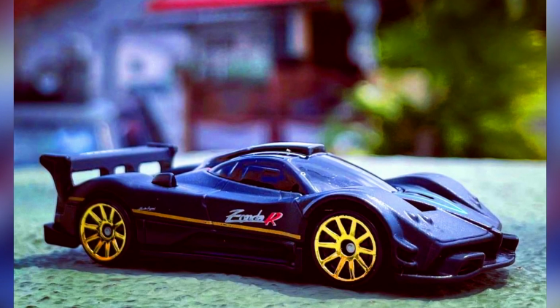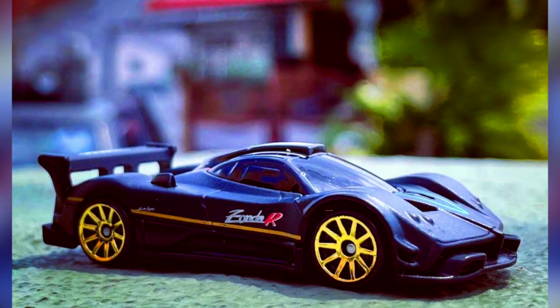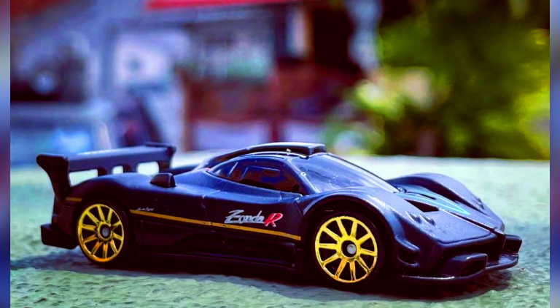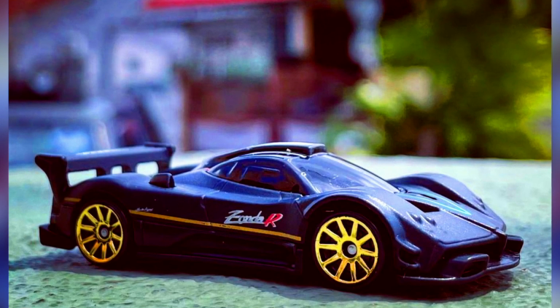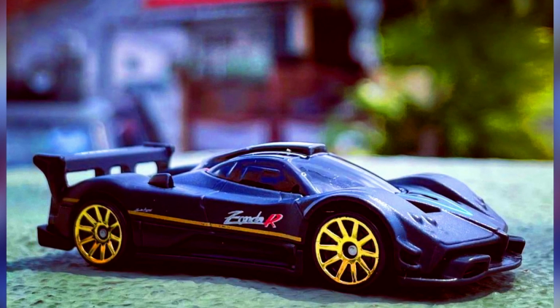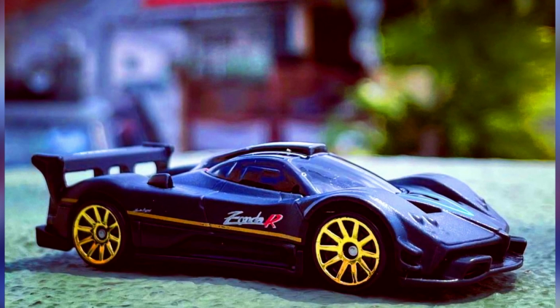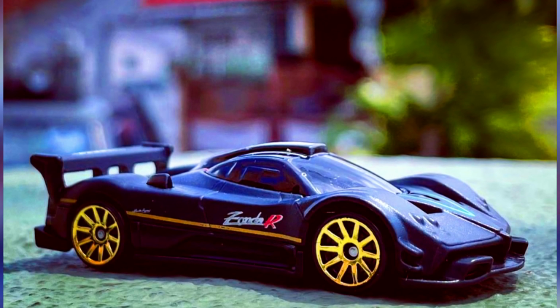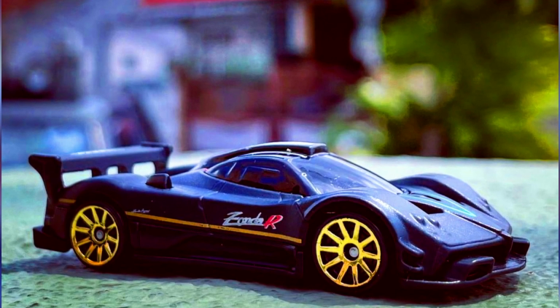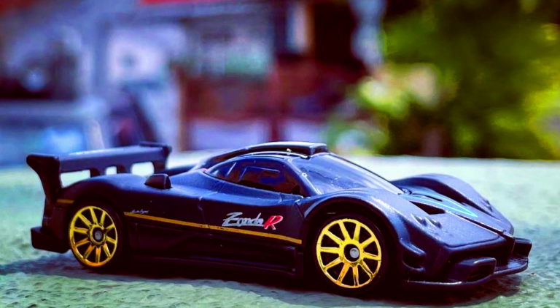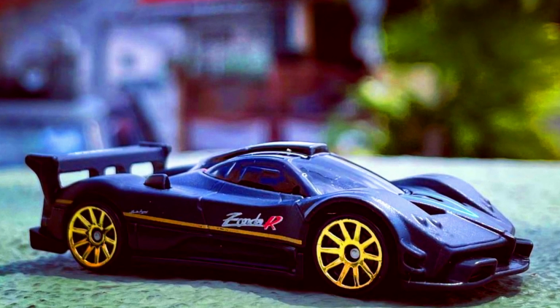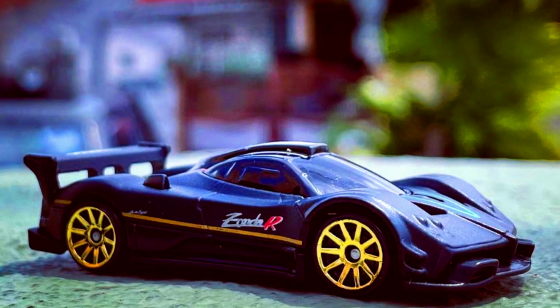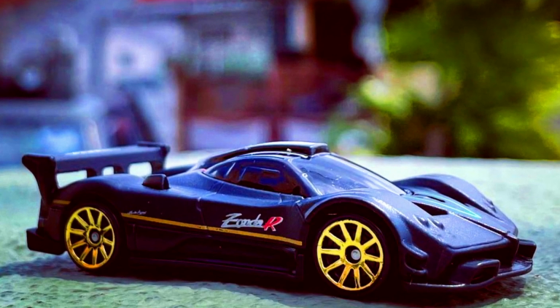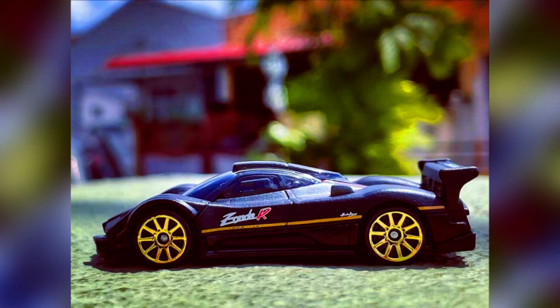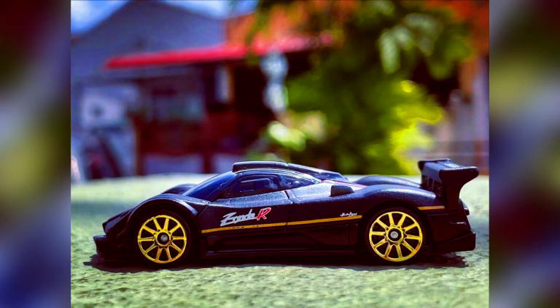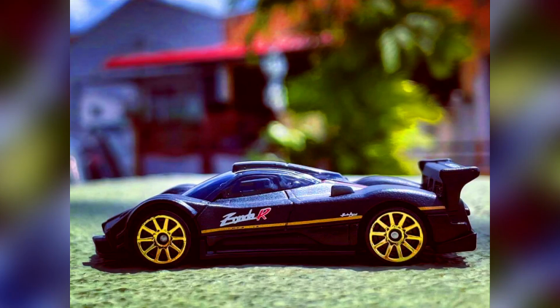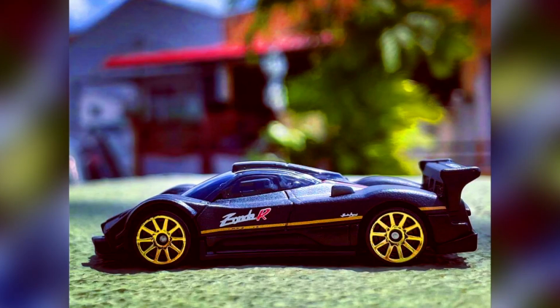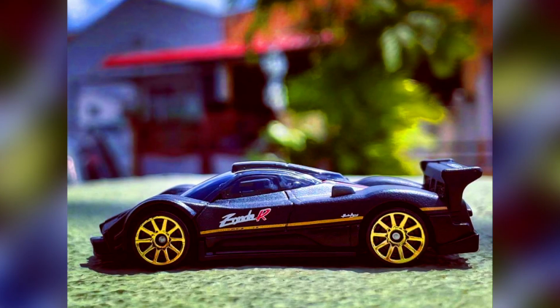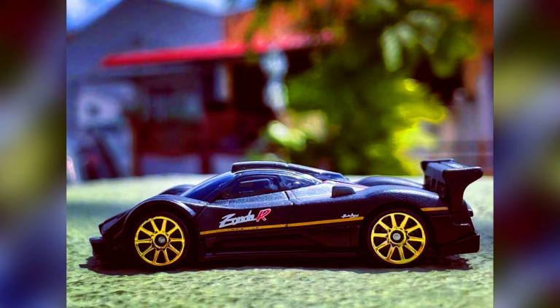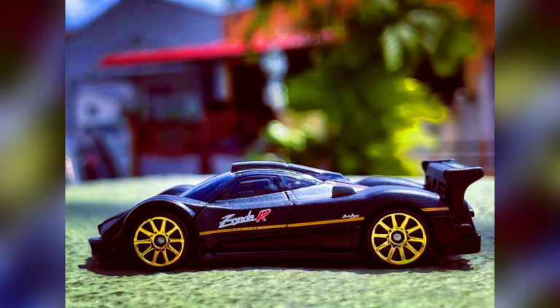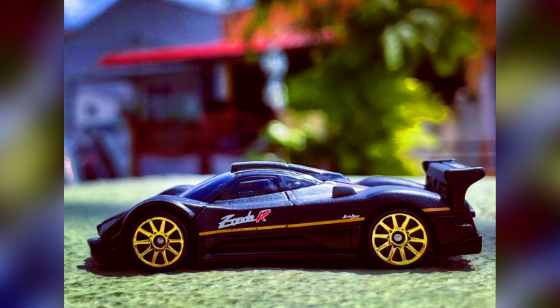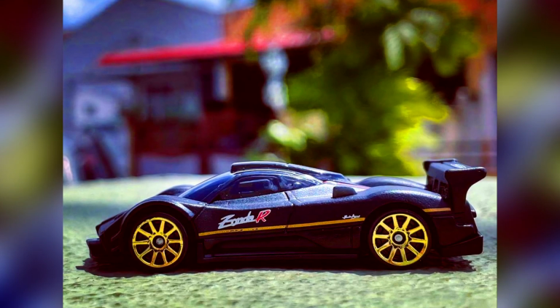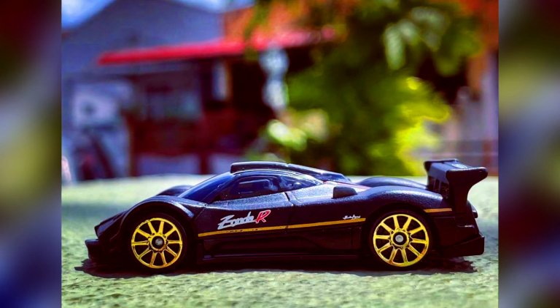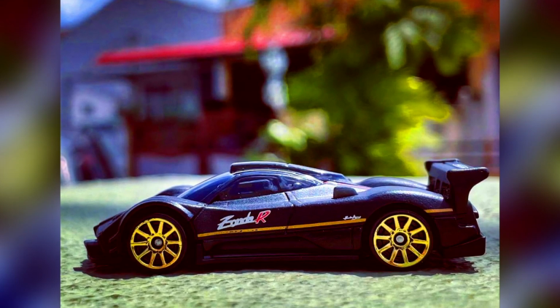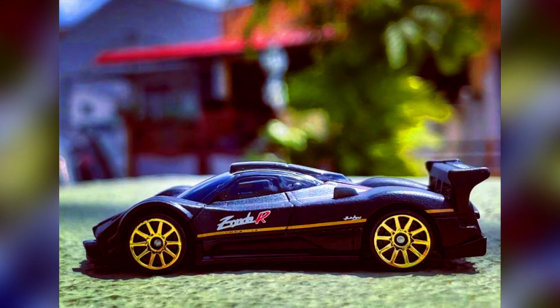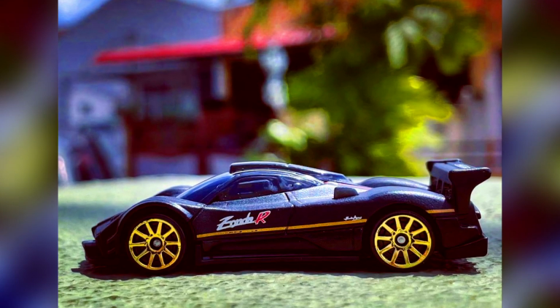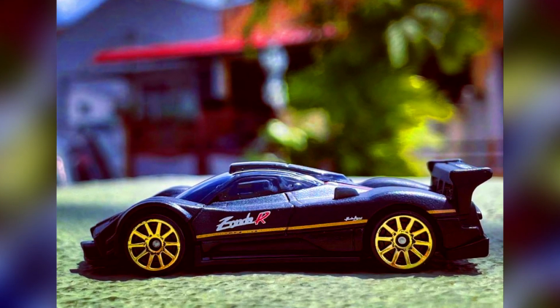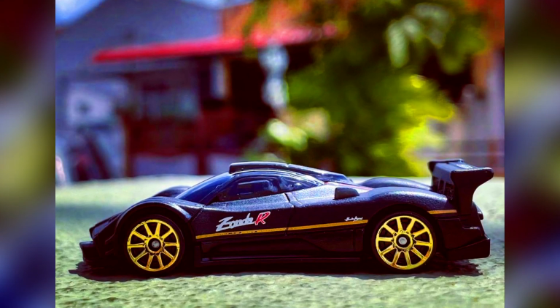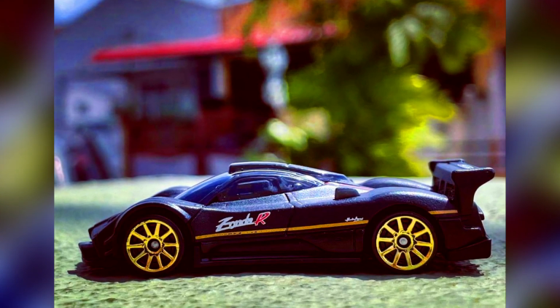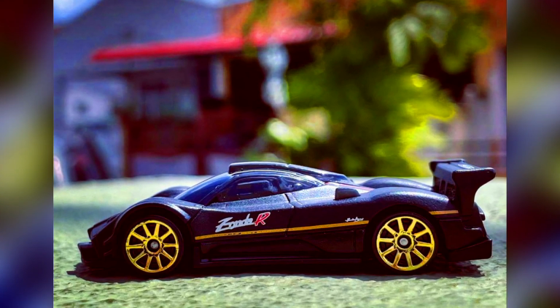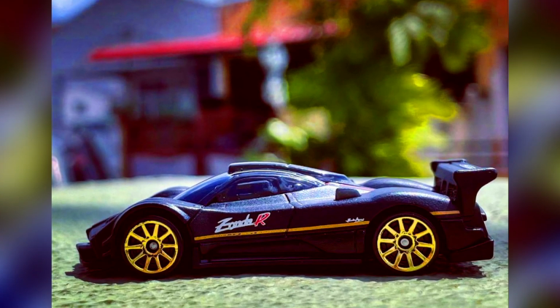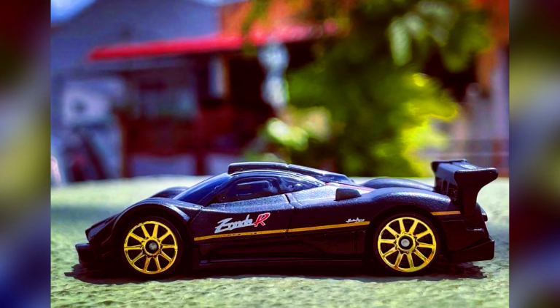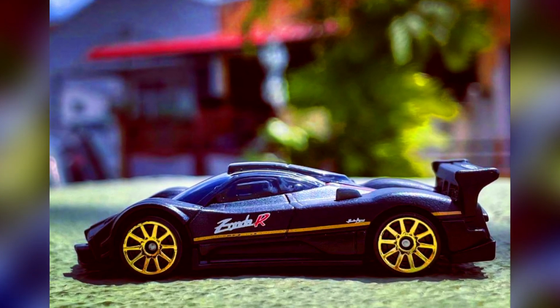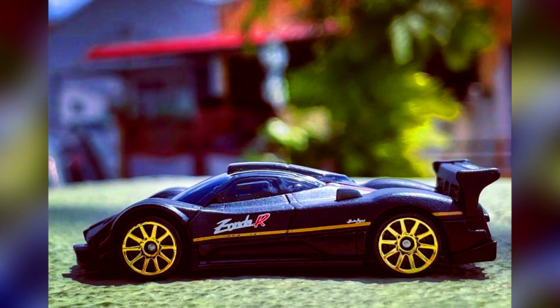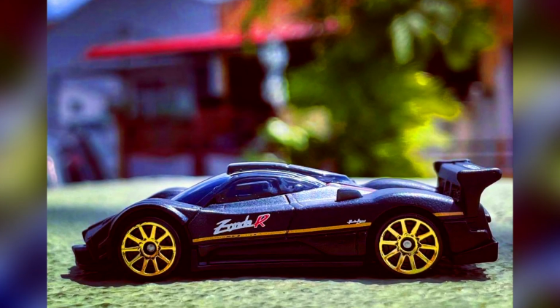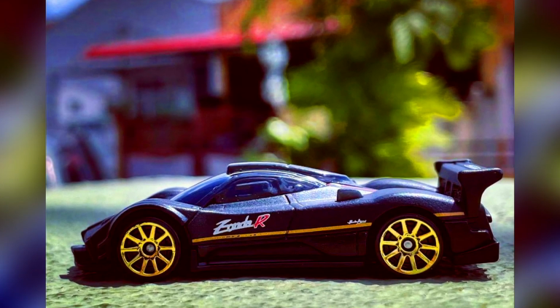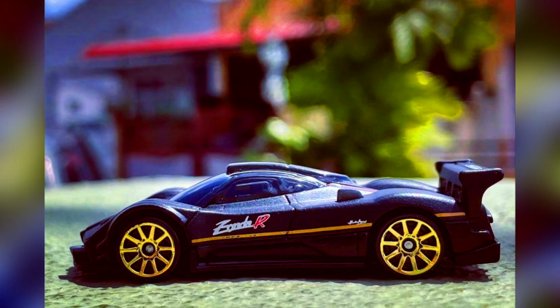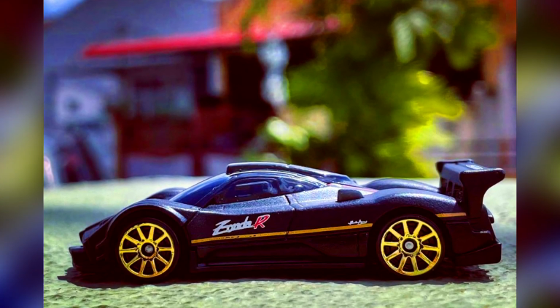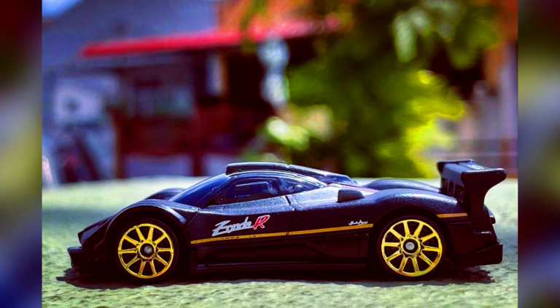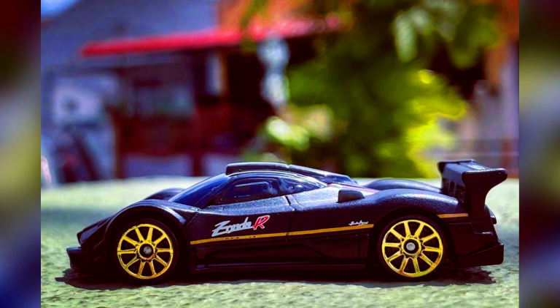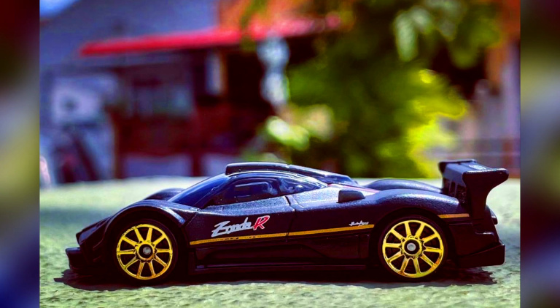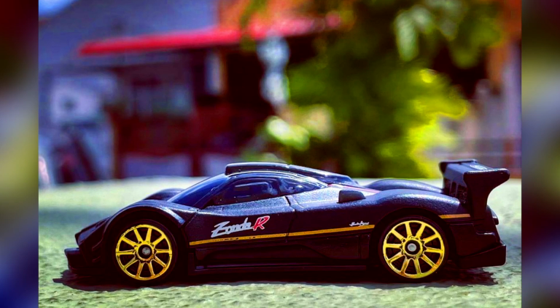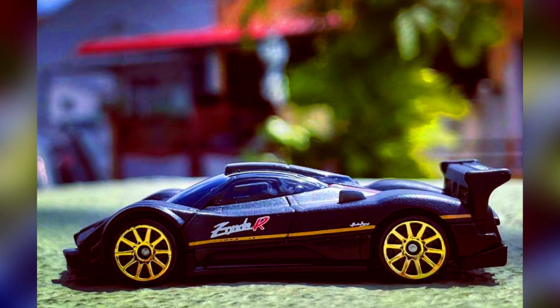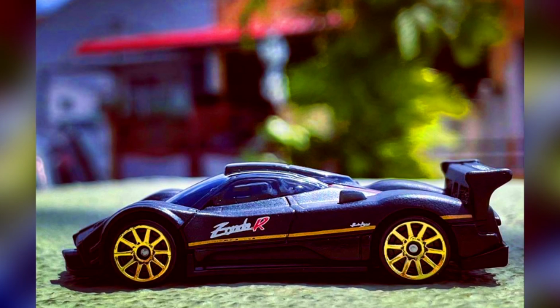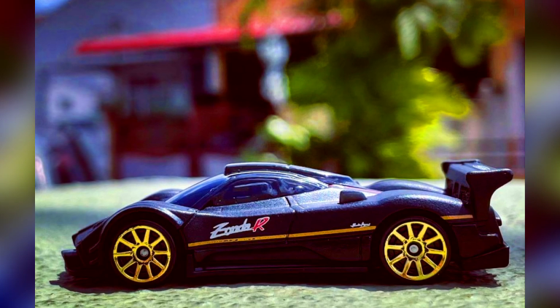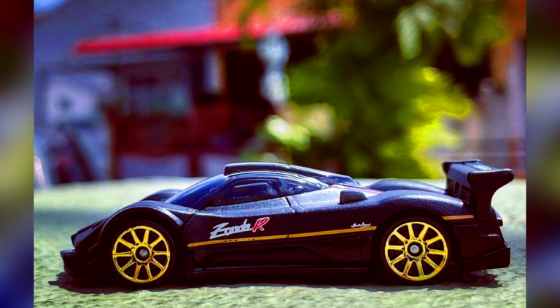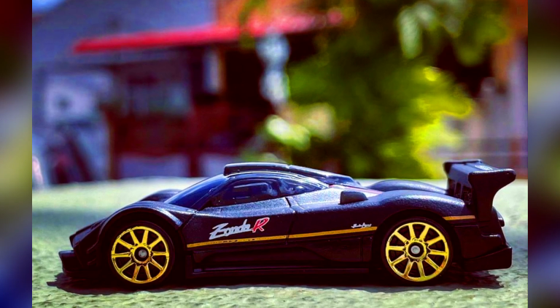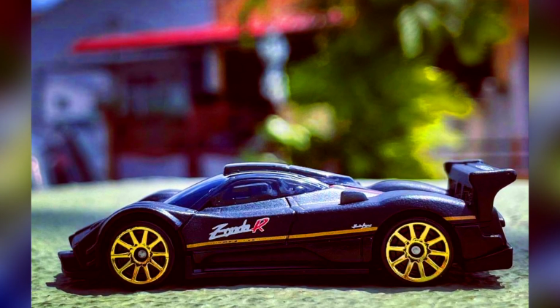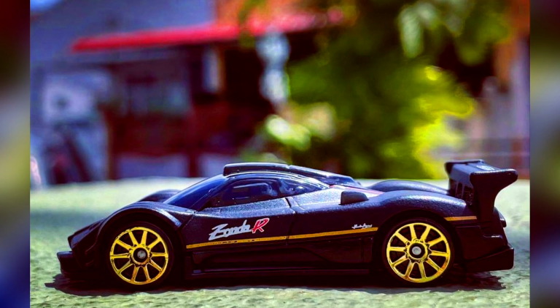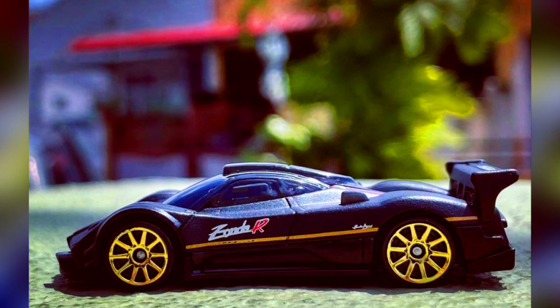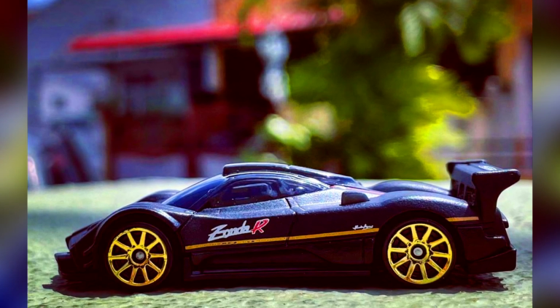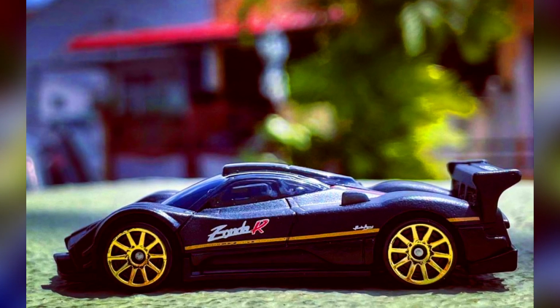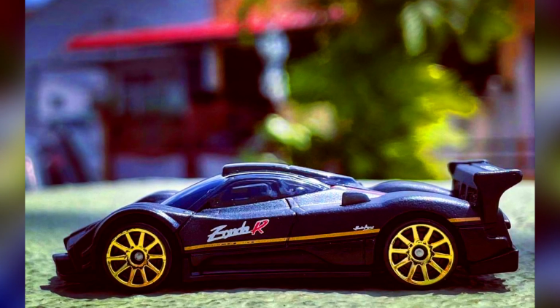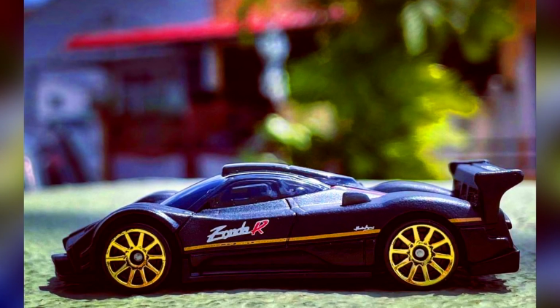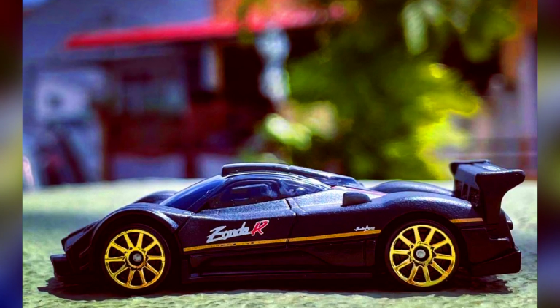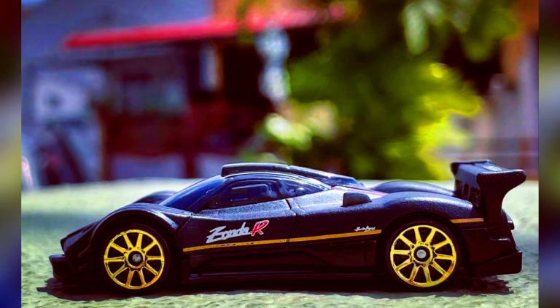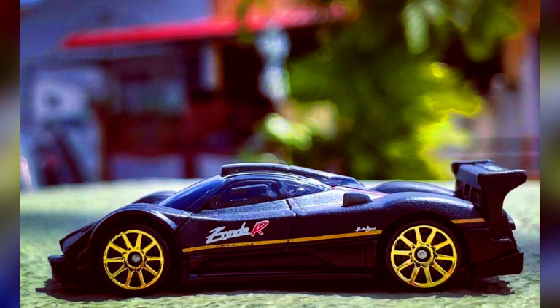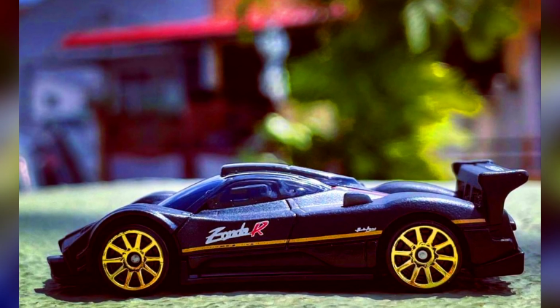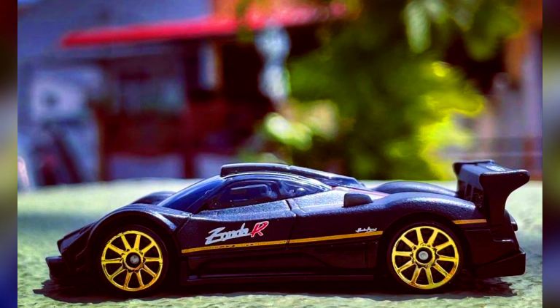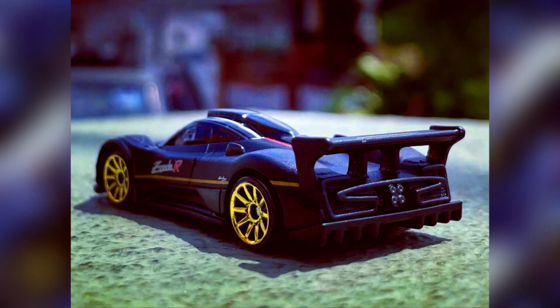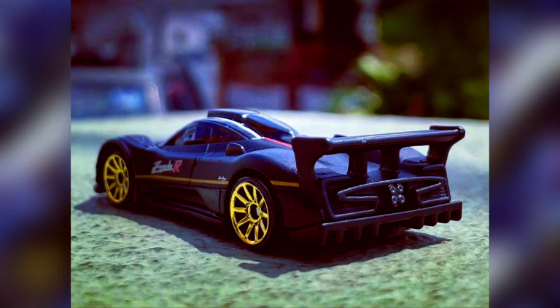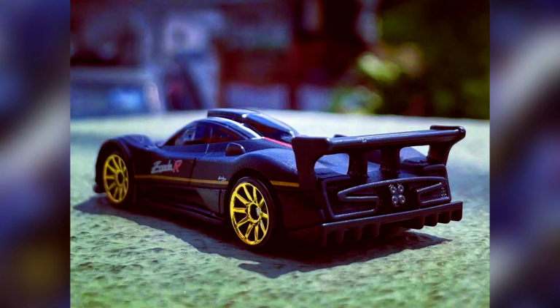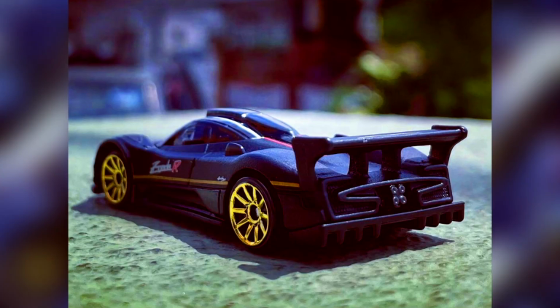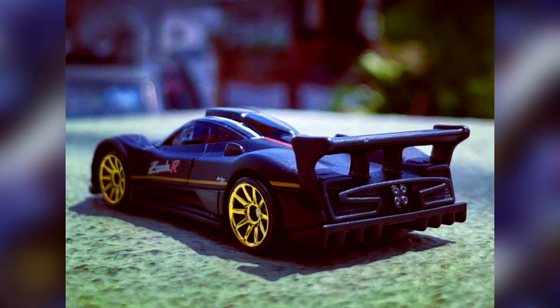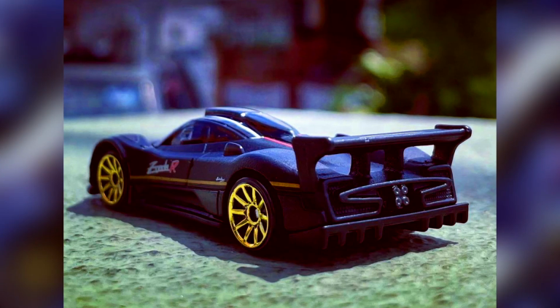For hypercar collectors, an upcoming Pagani Zonda R in black, with a big spoiler and 10-spoke gold rims.